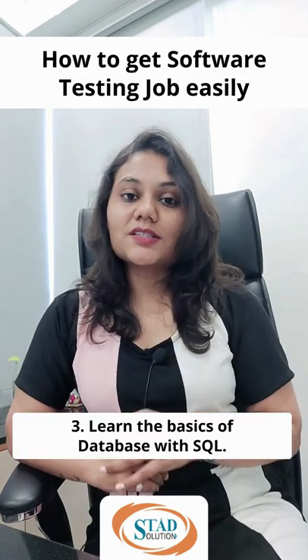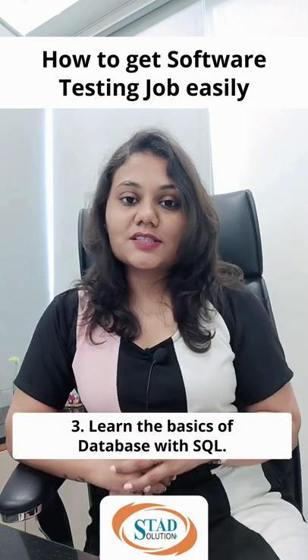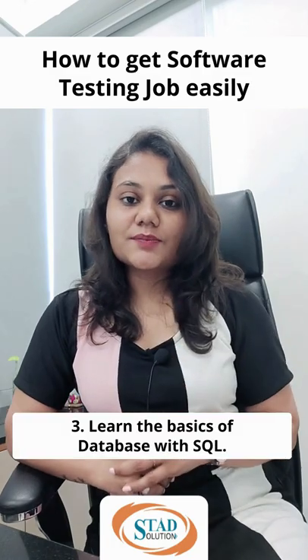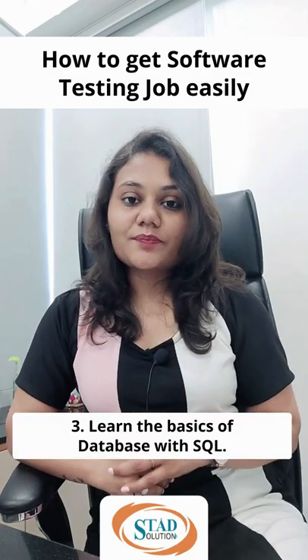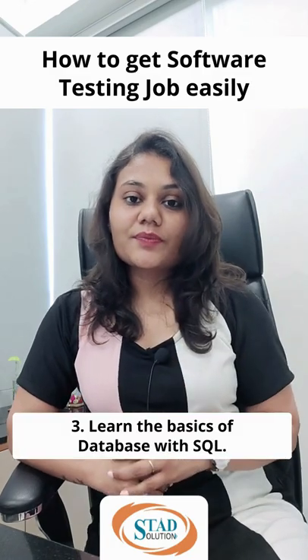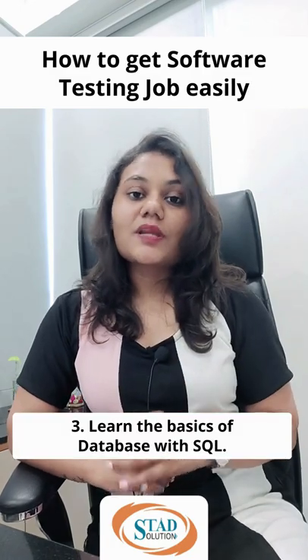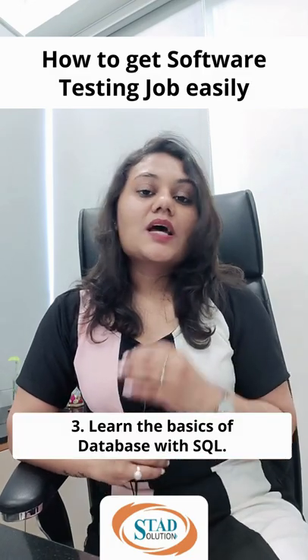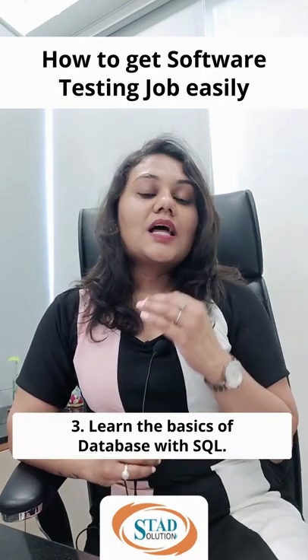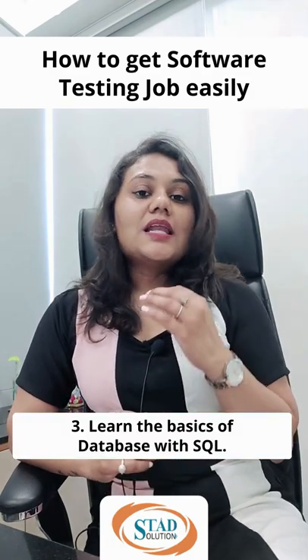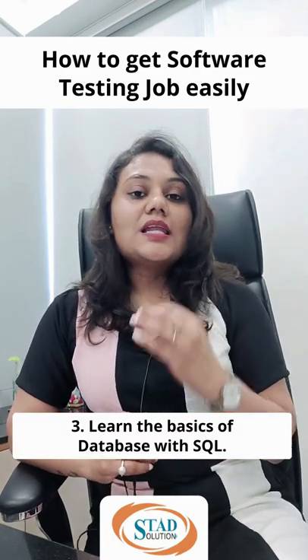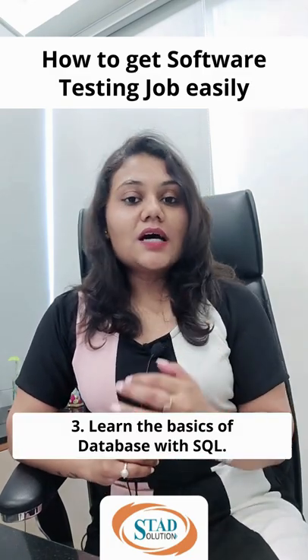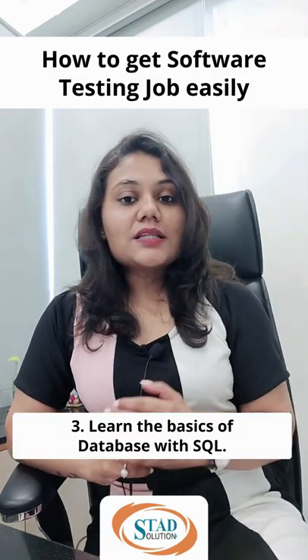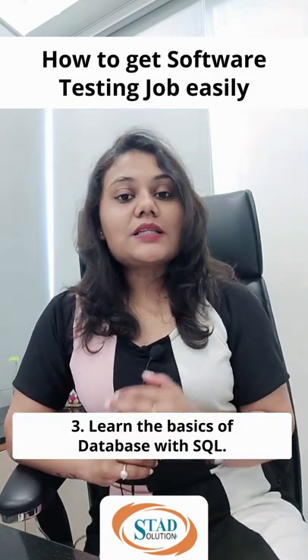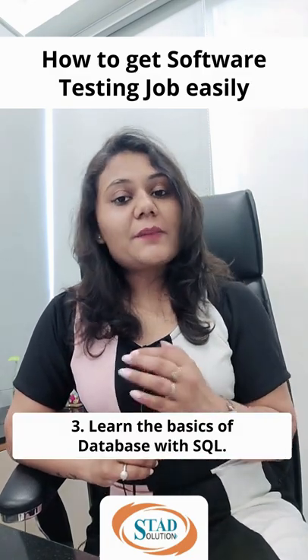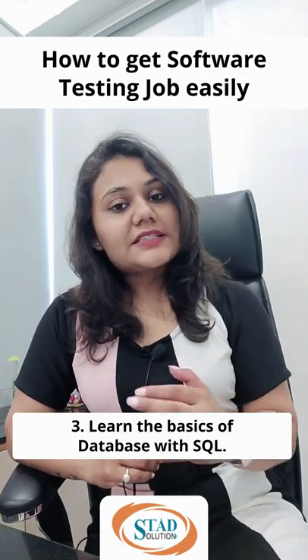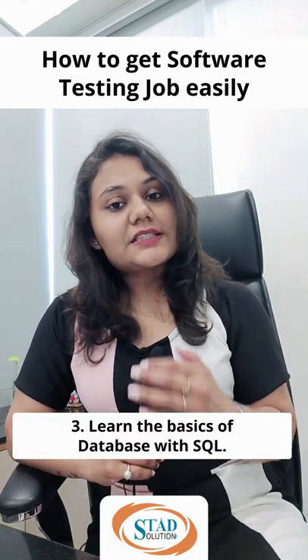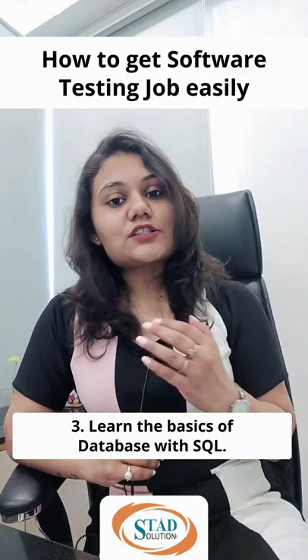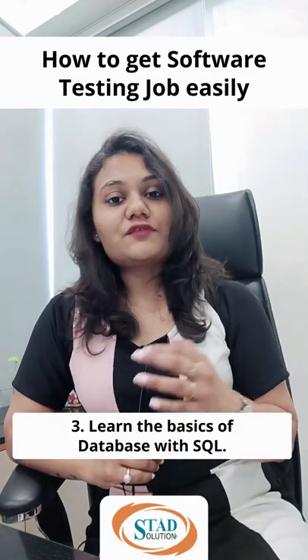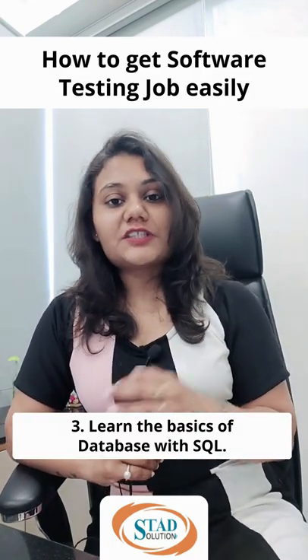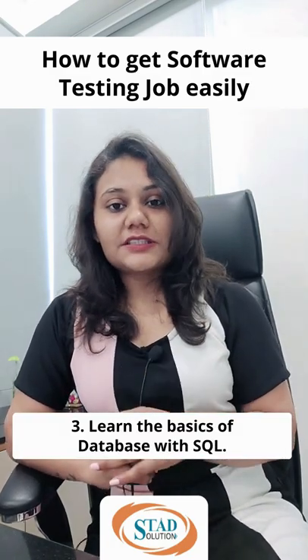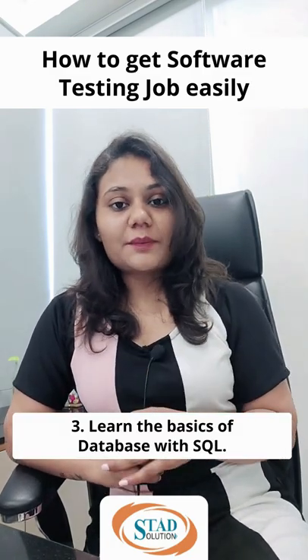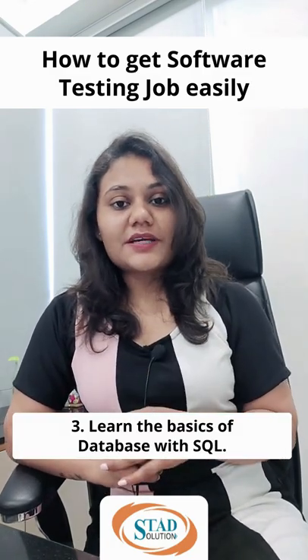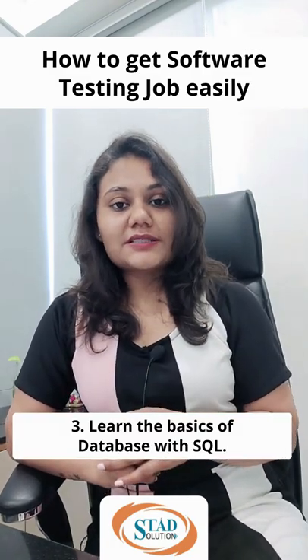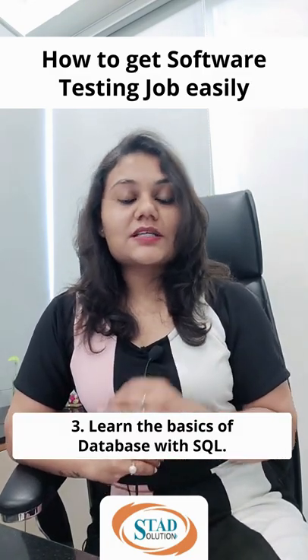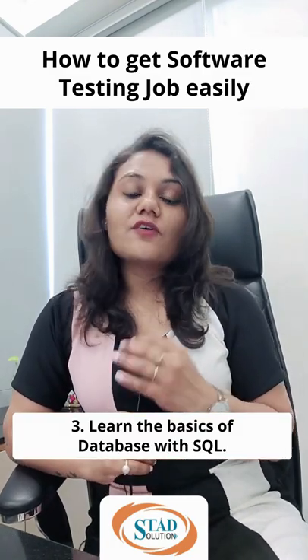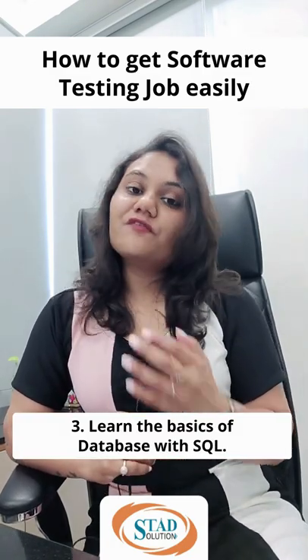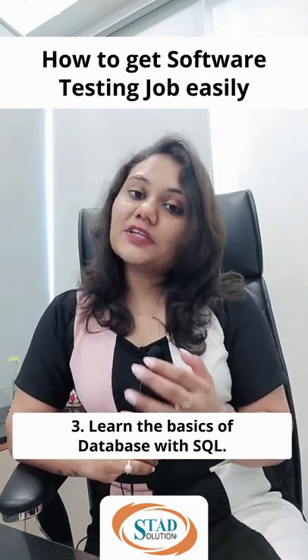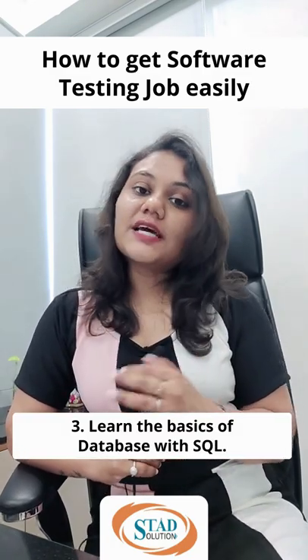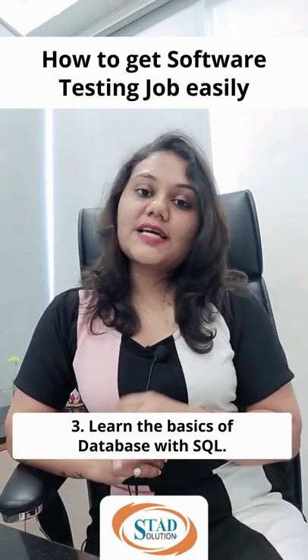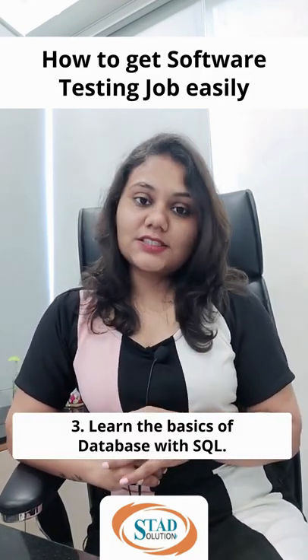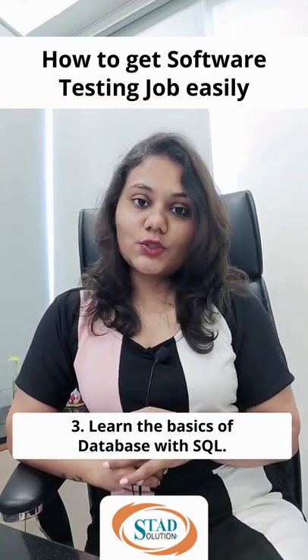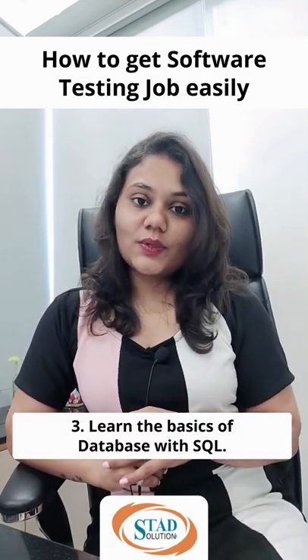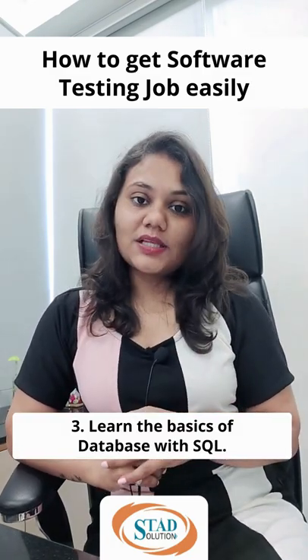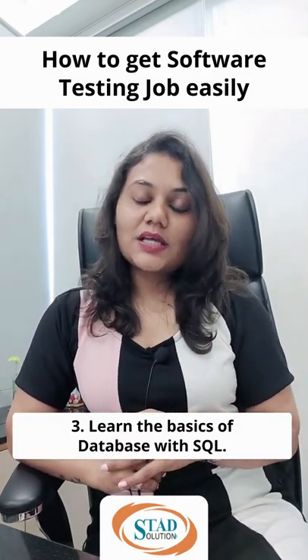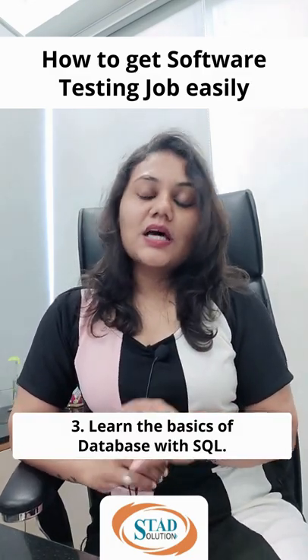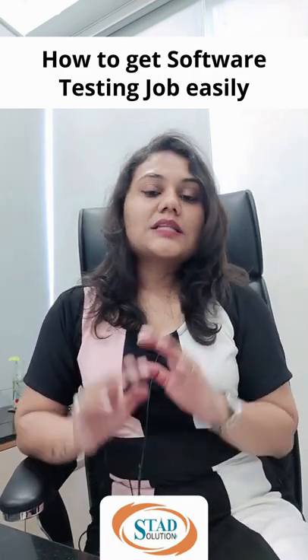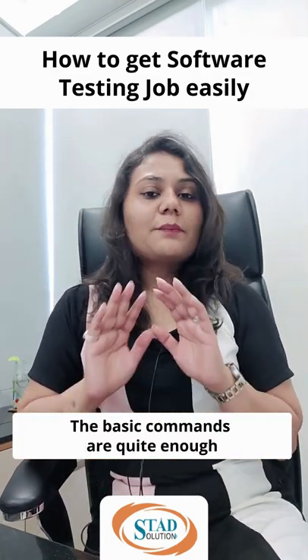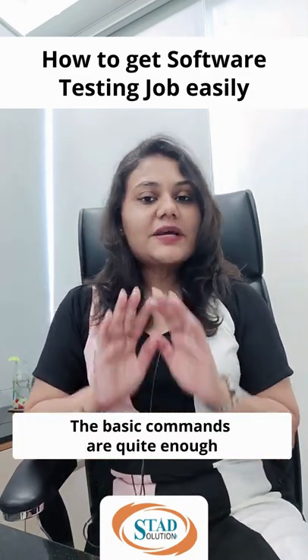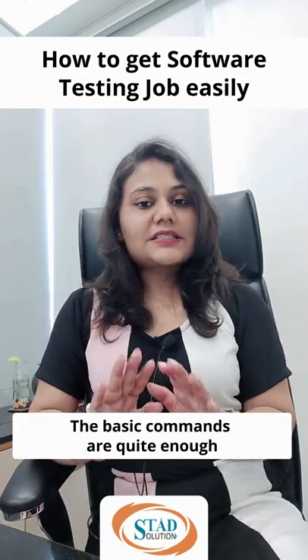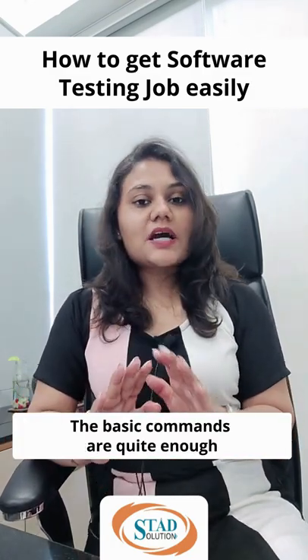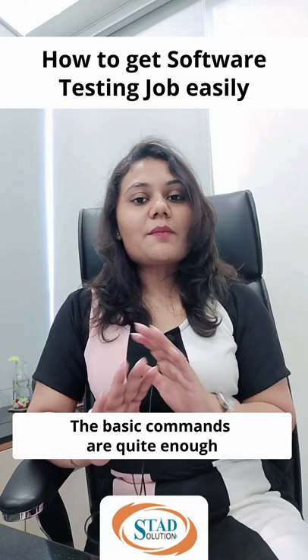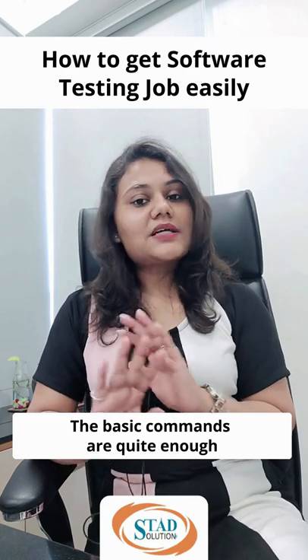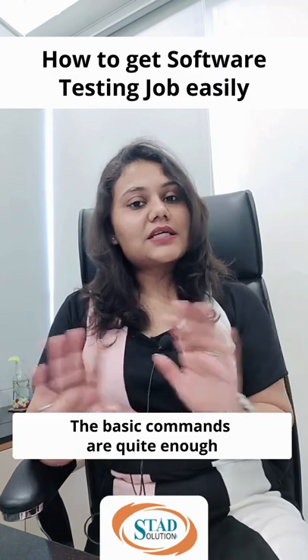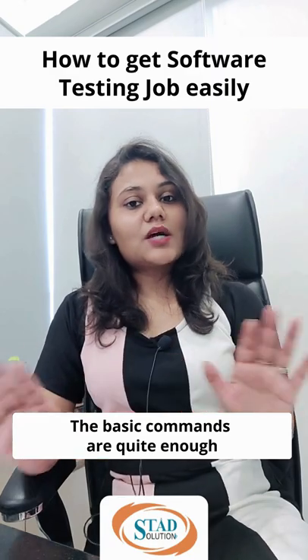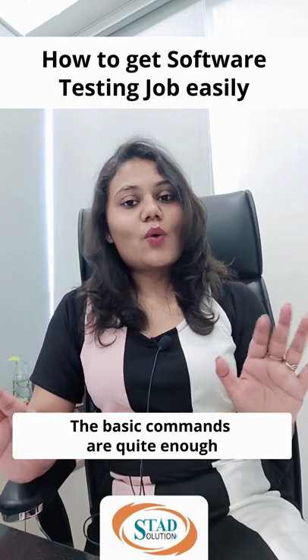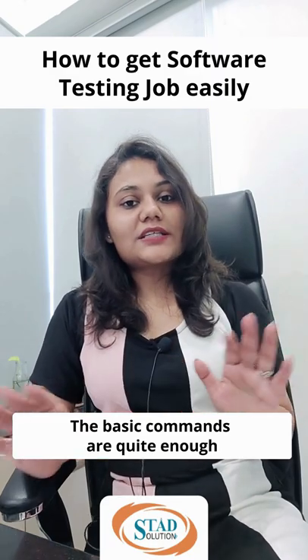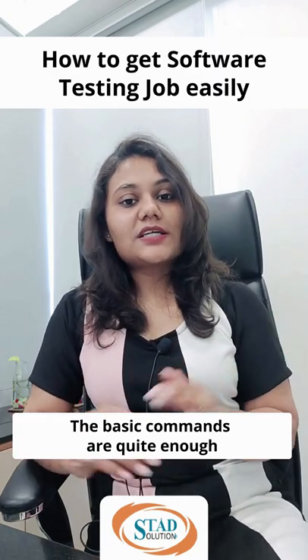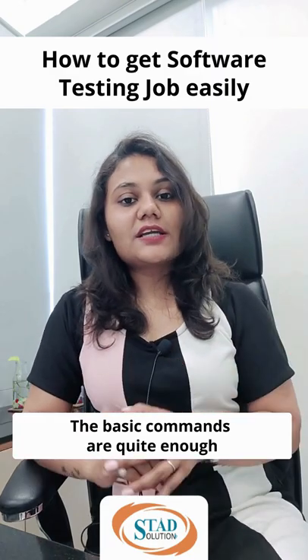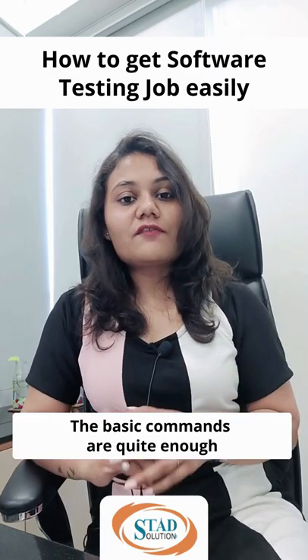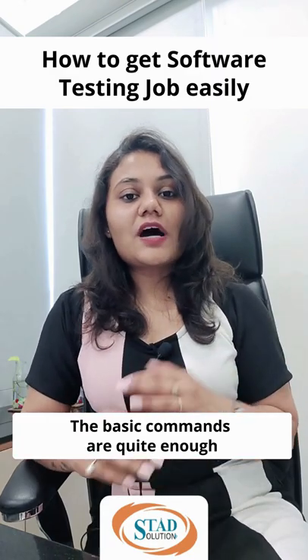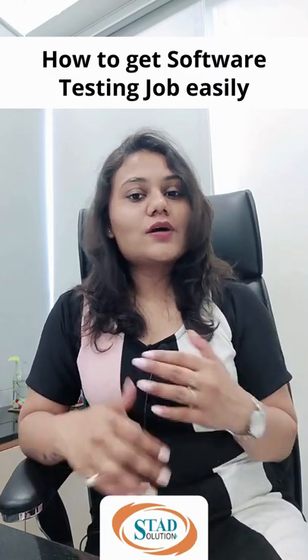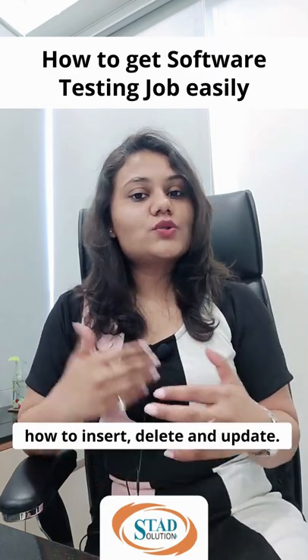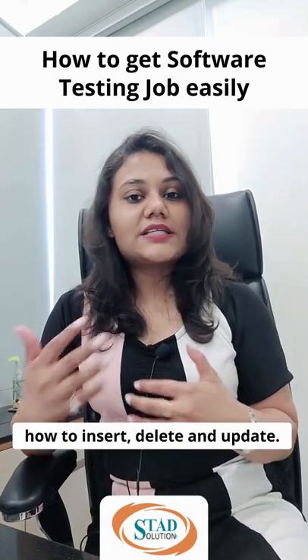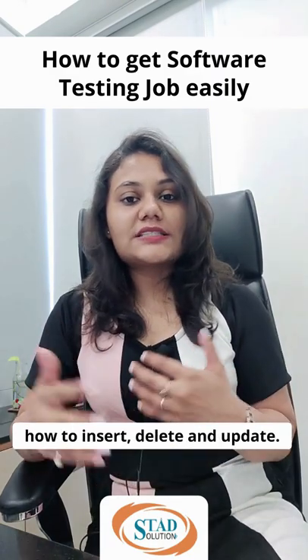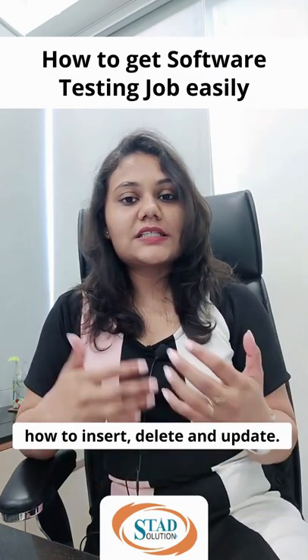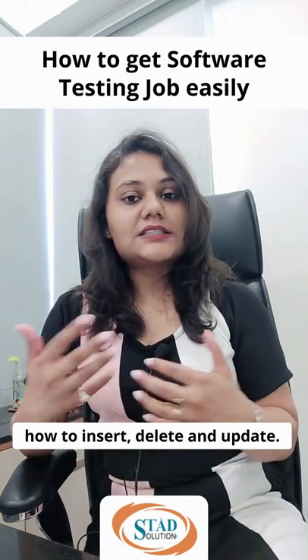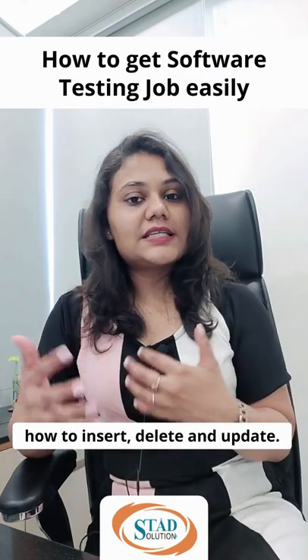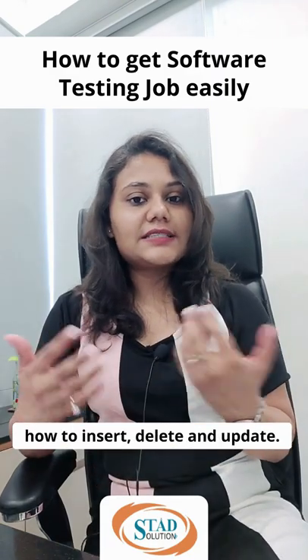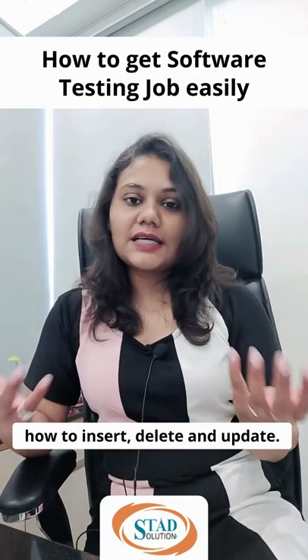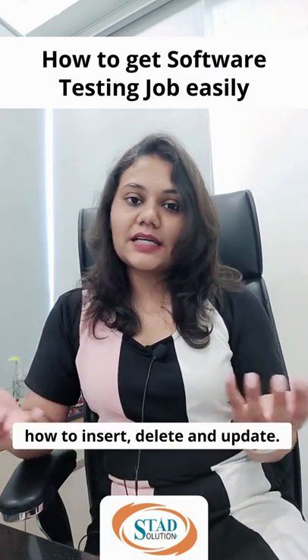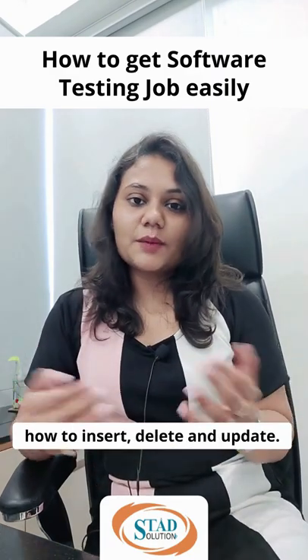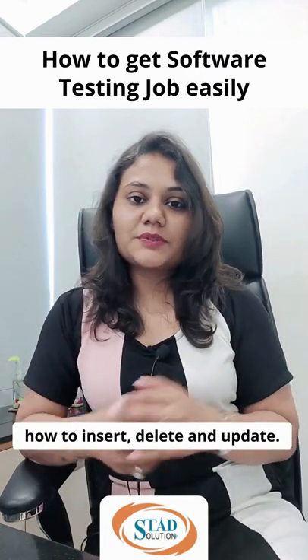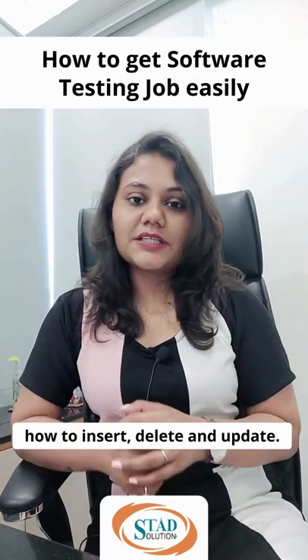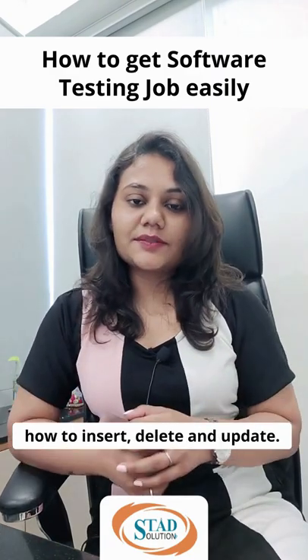Third, learn the basics of database with SQL. The basic commands are quite enough — how to insert, delete, and update.